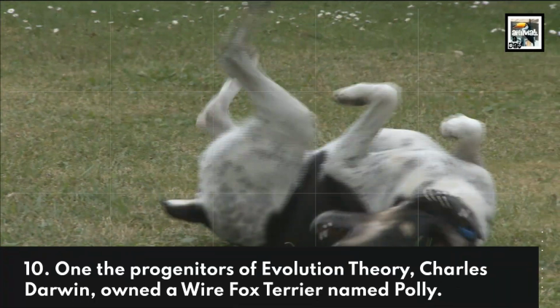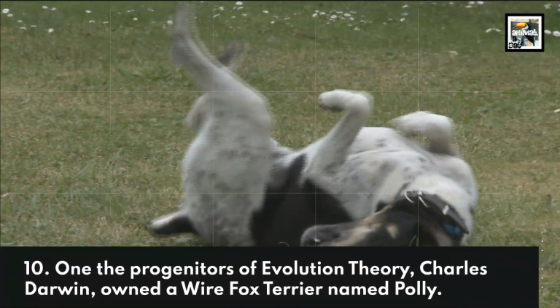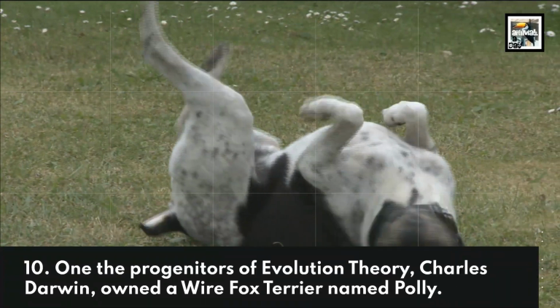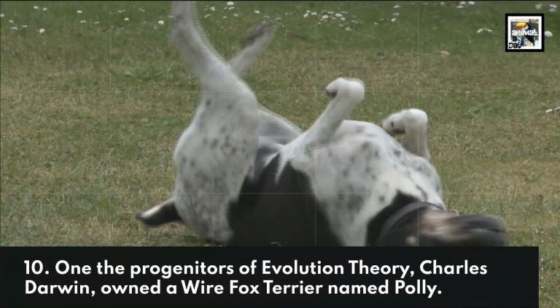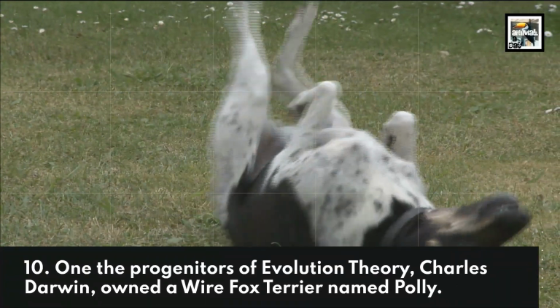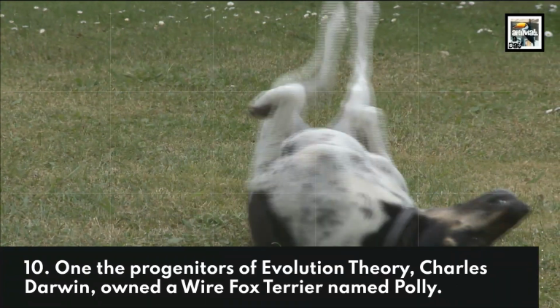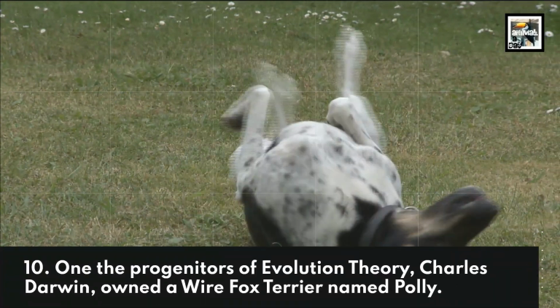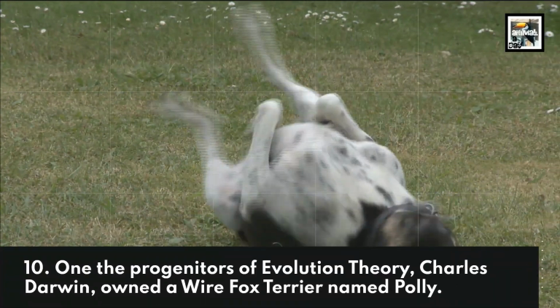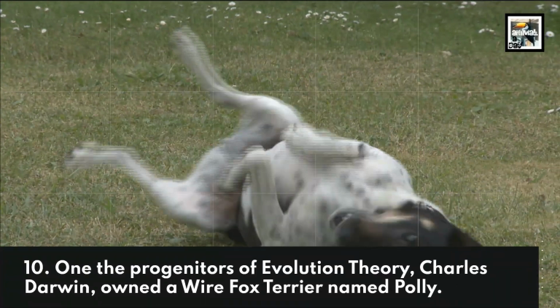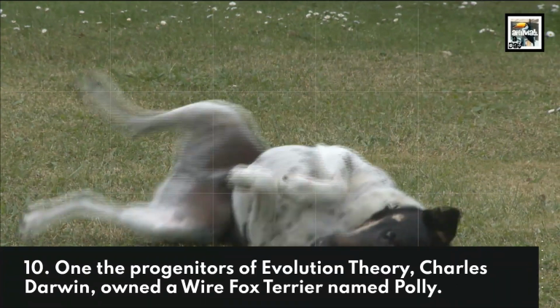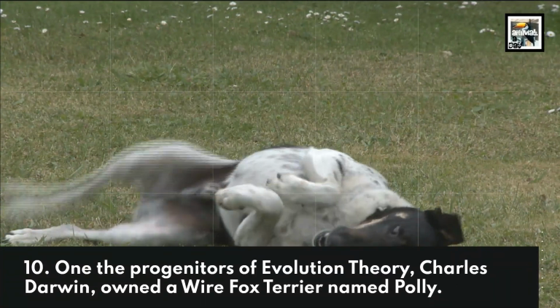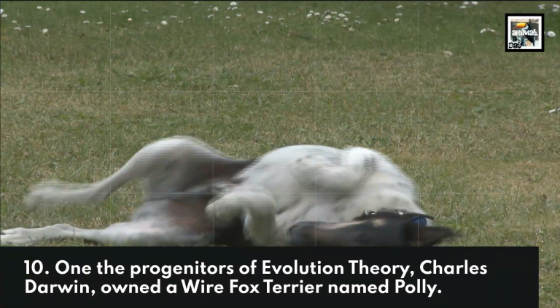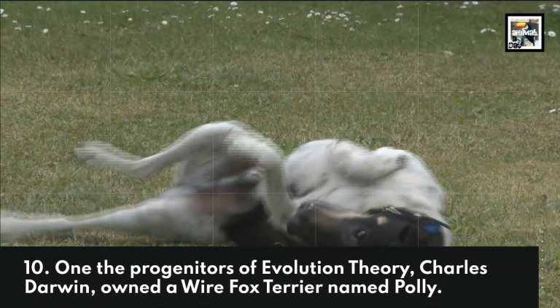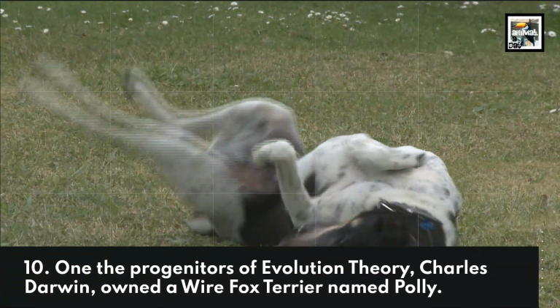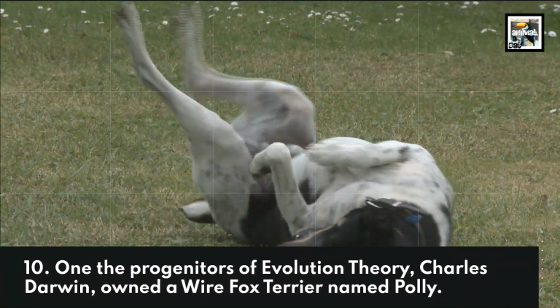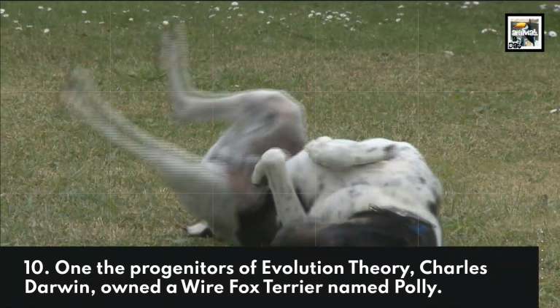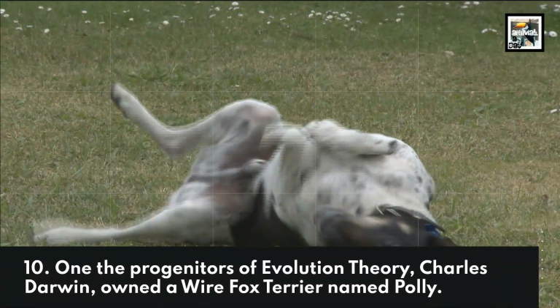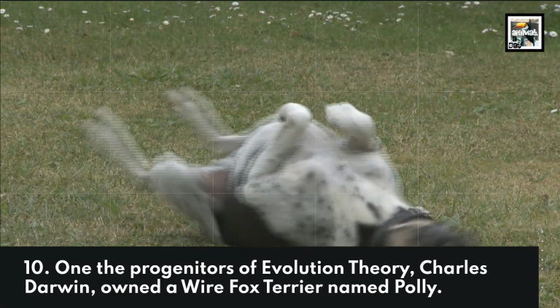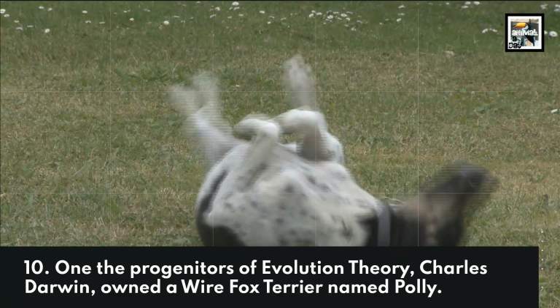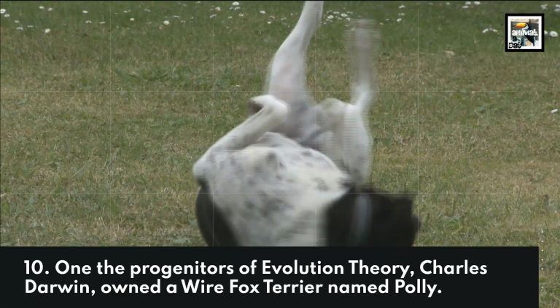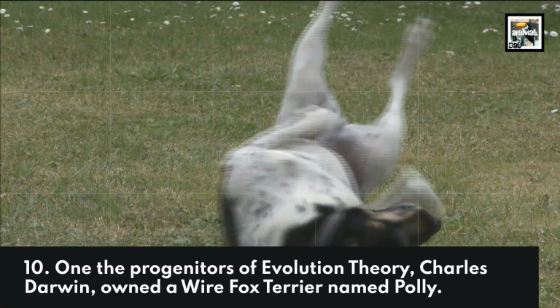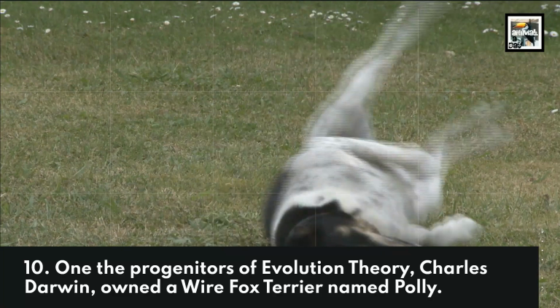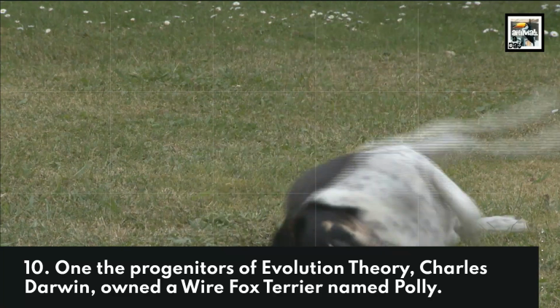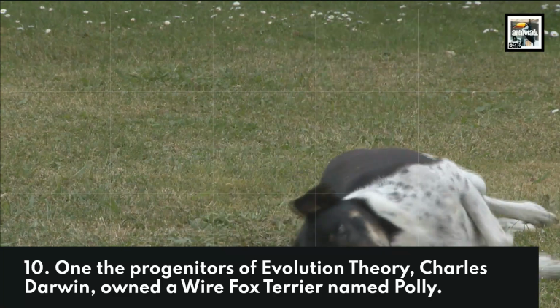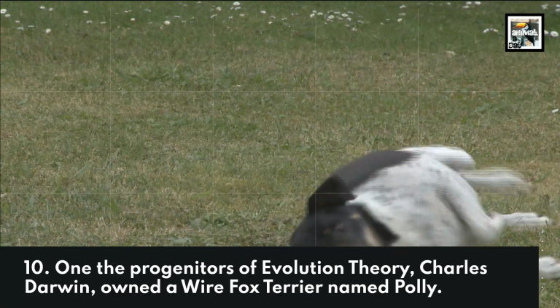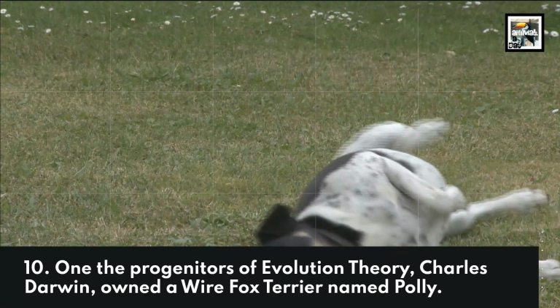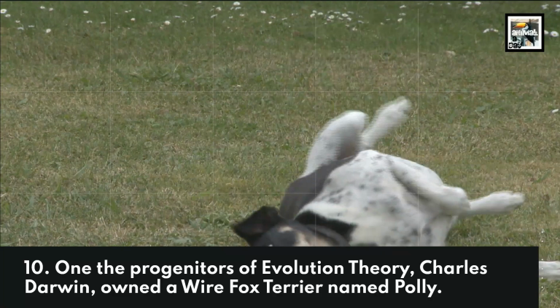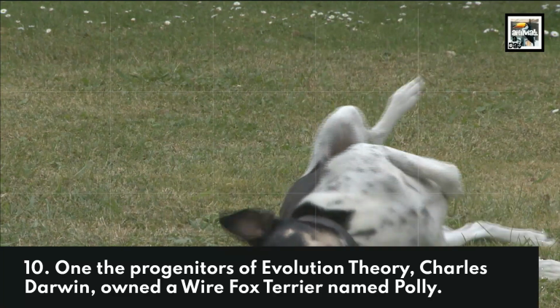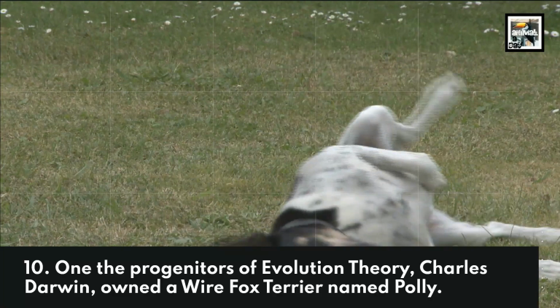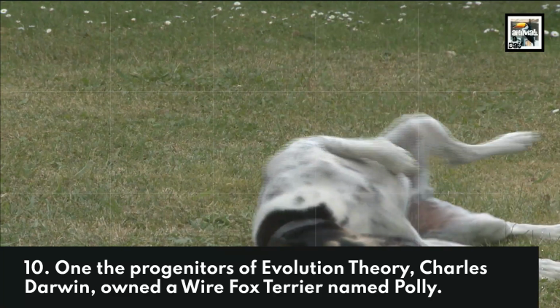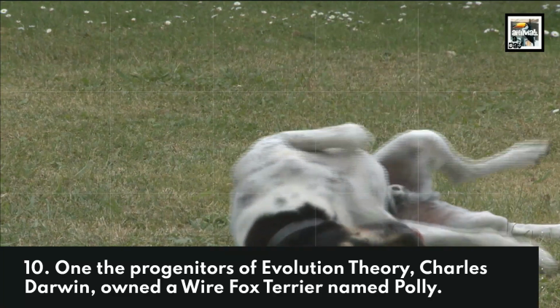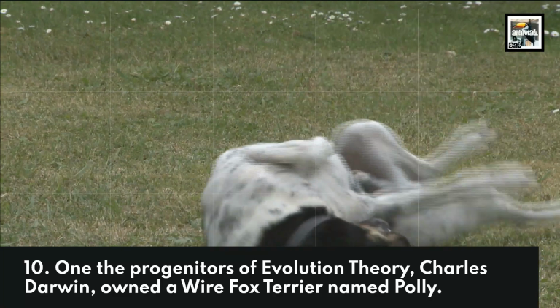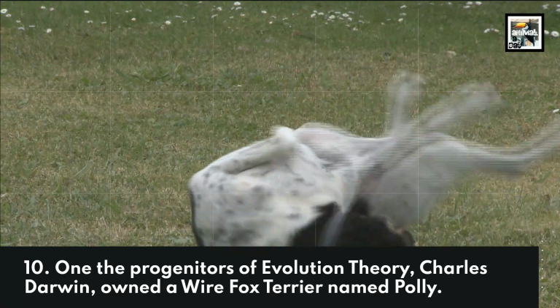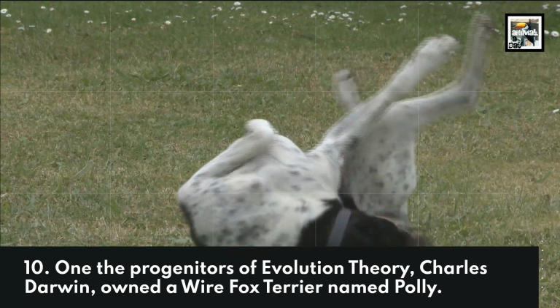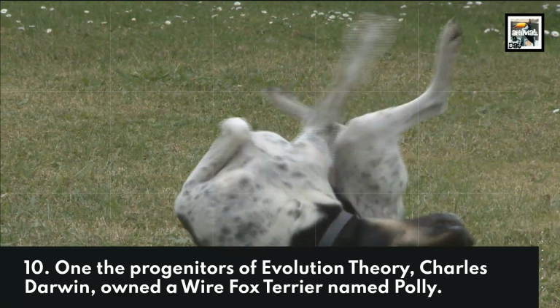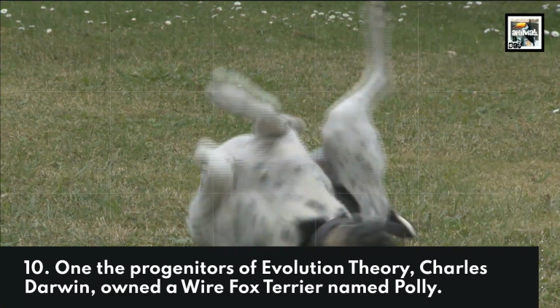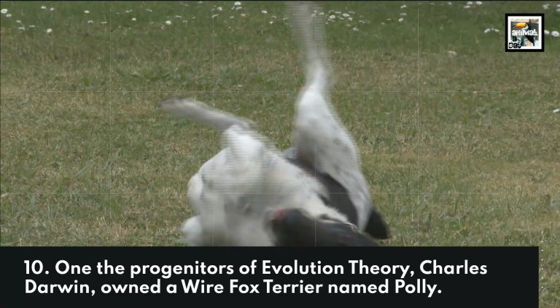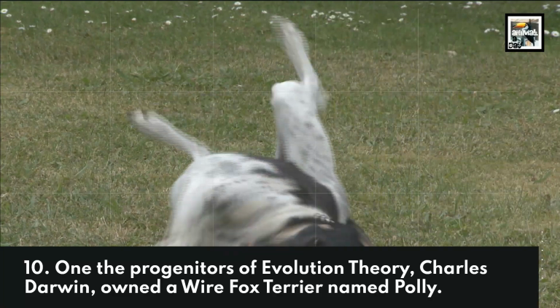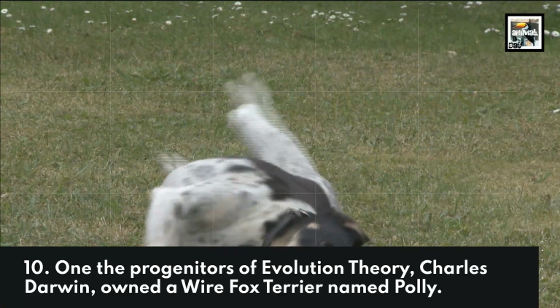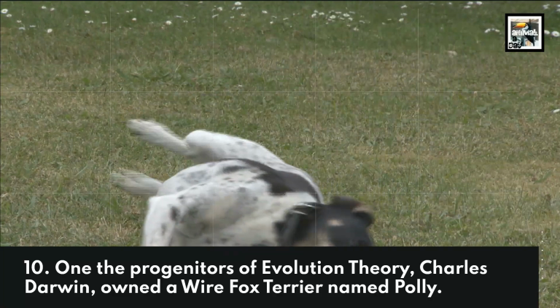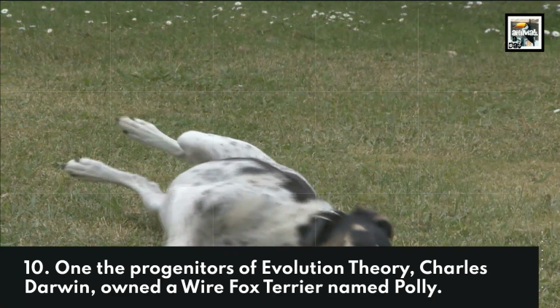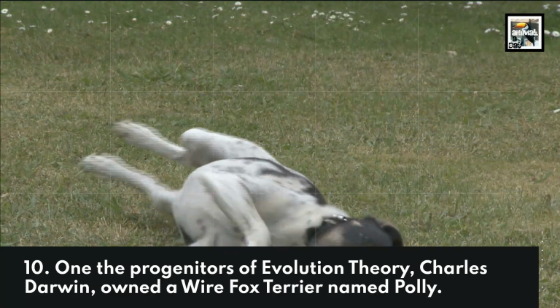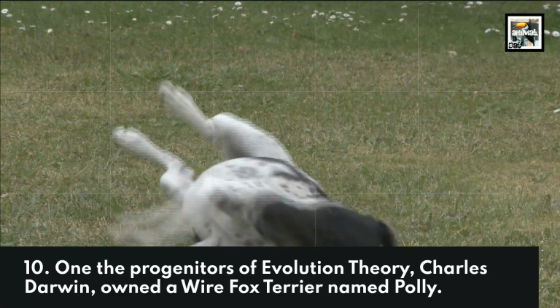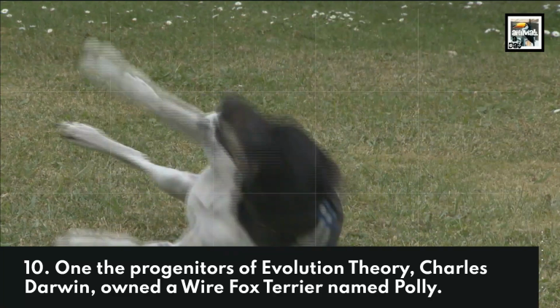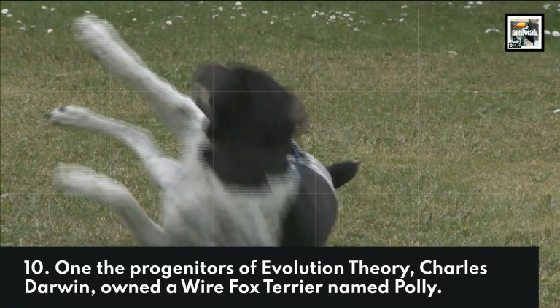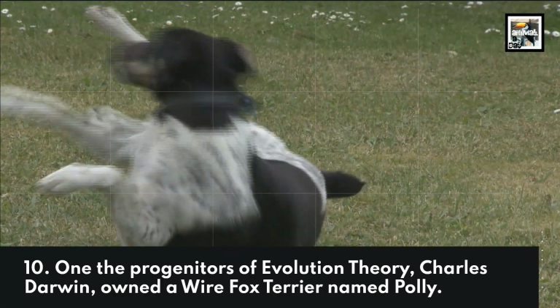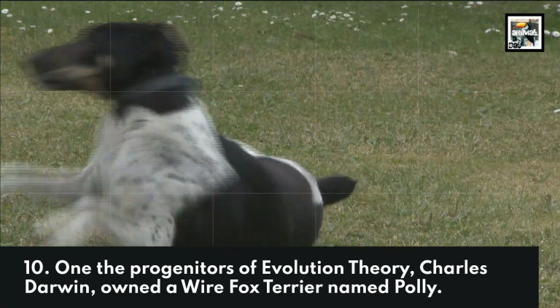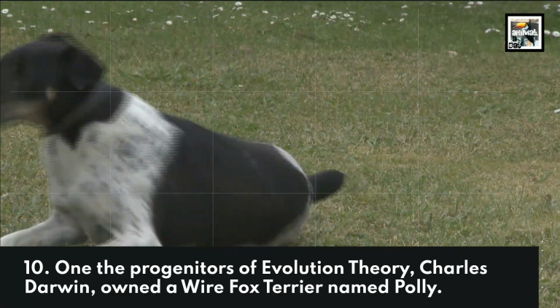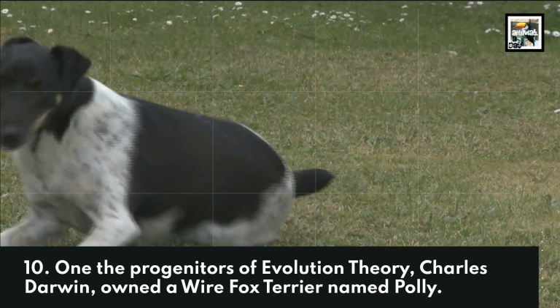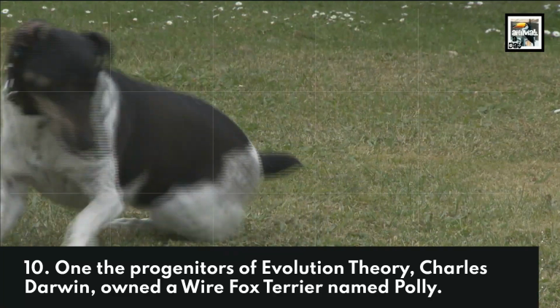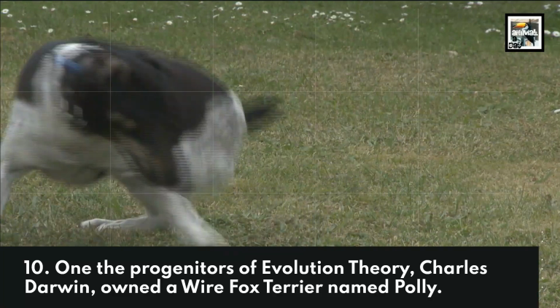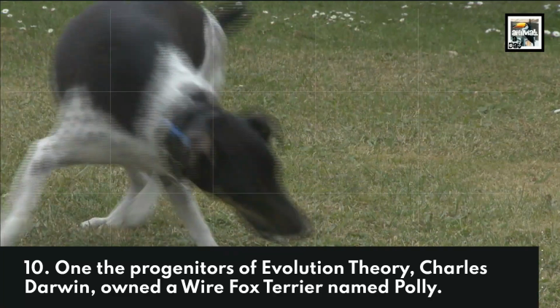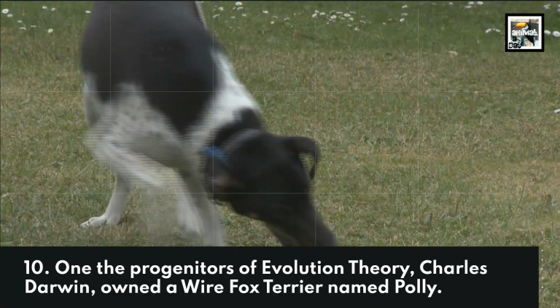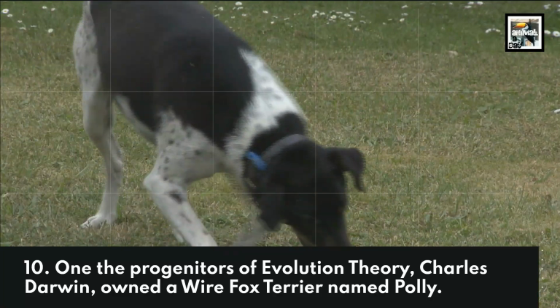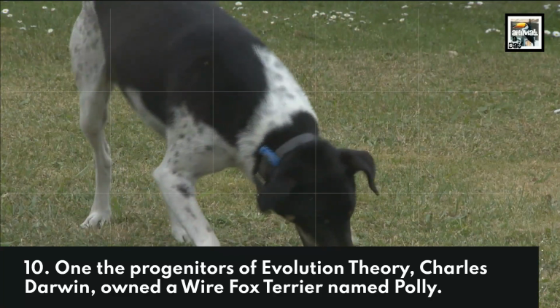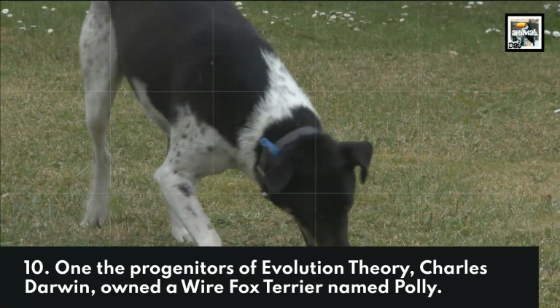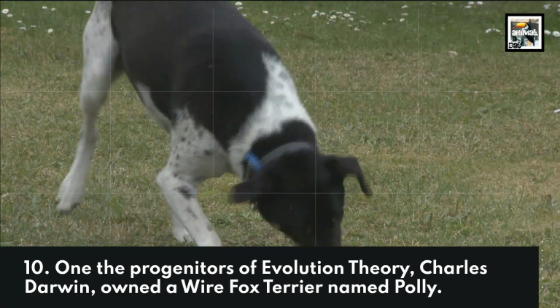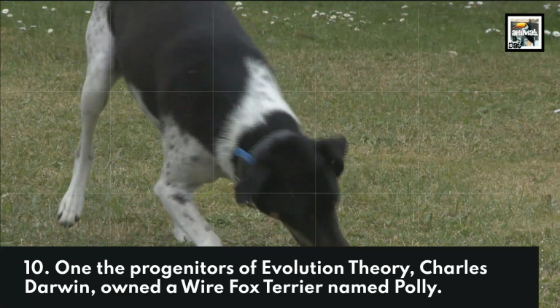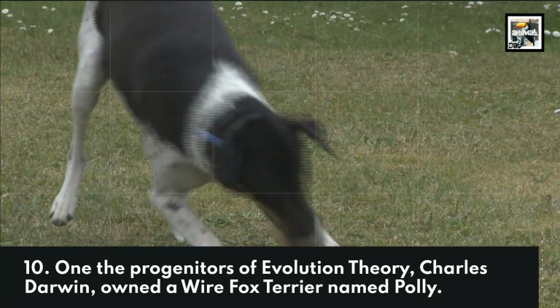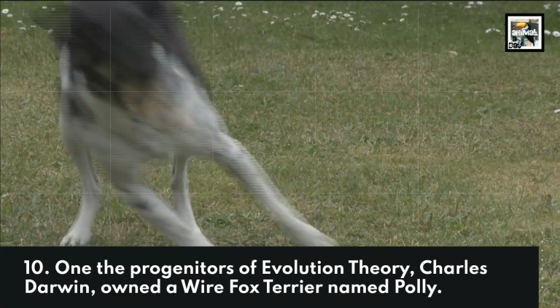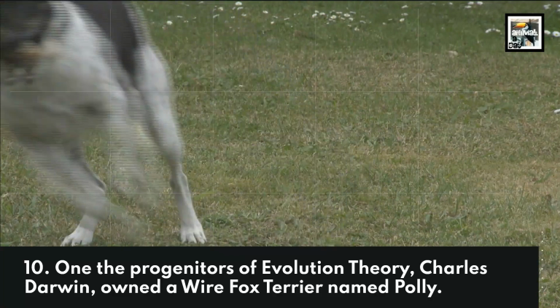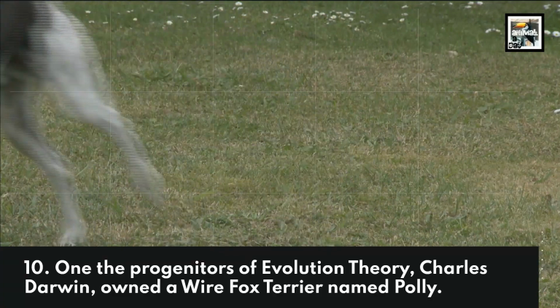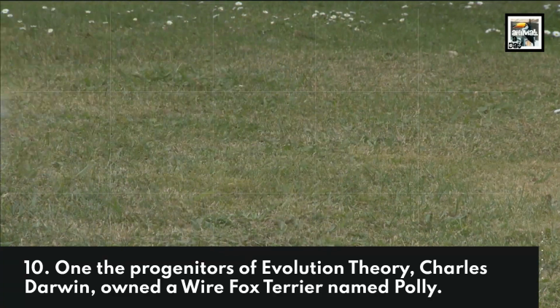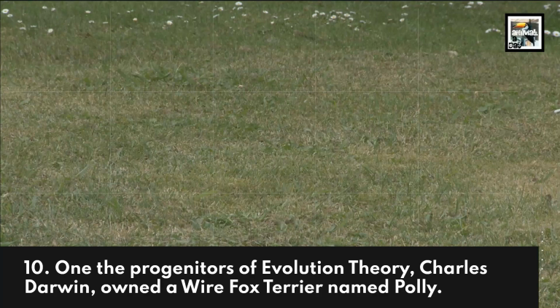One of the progenitors of evolution theory, Charles Darwin, owned a Wire Fox Terrier named Polly.